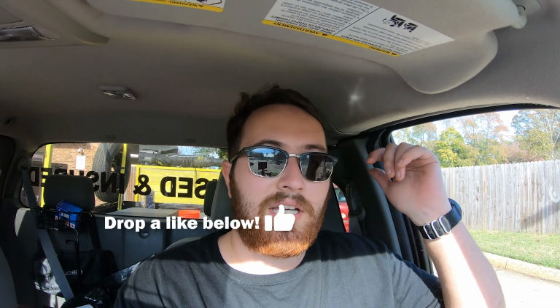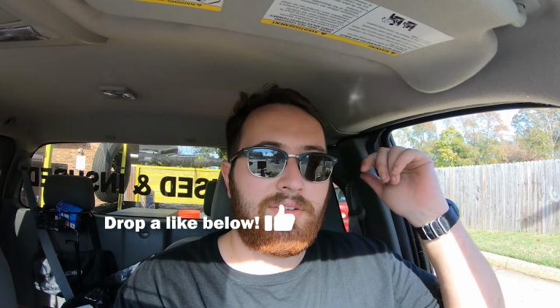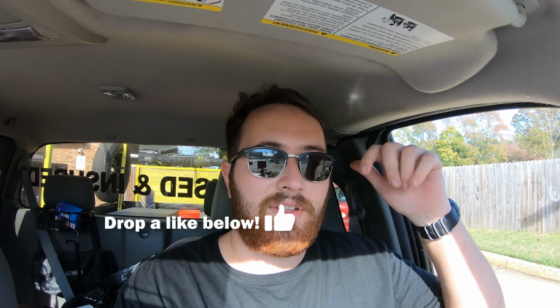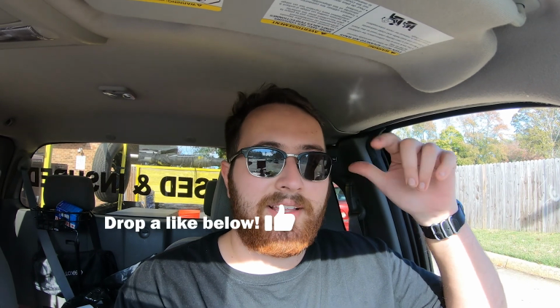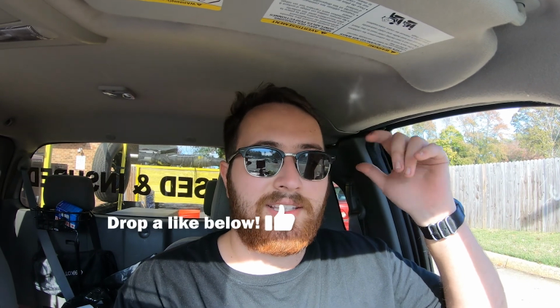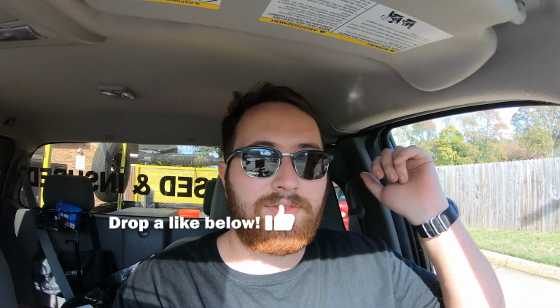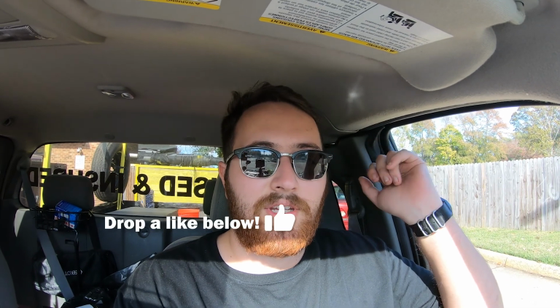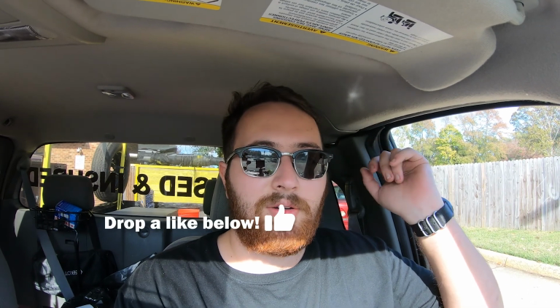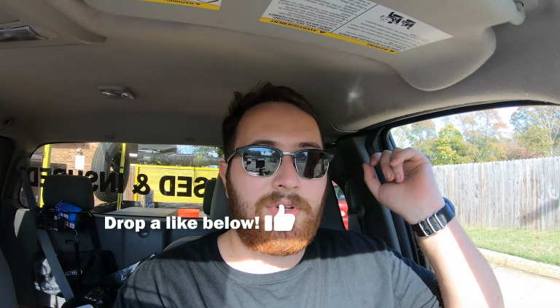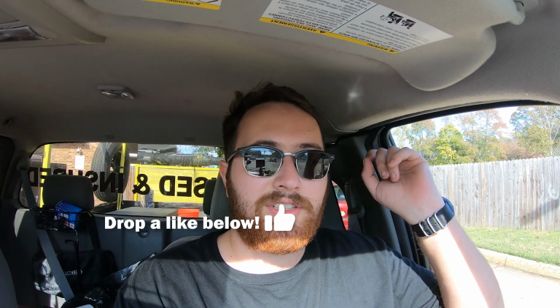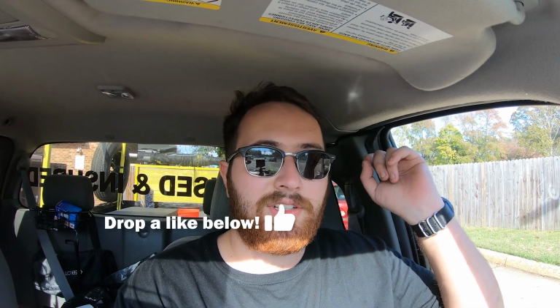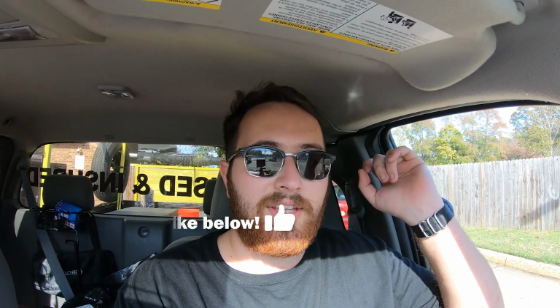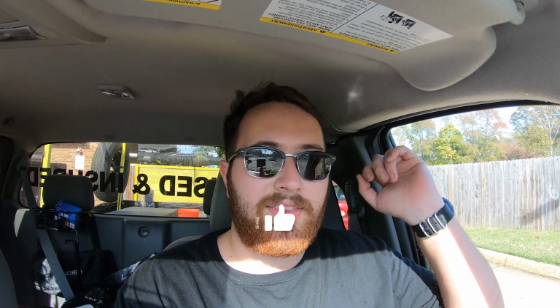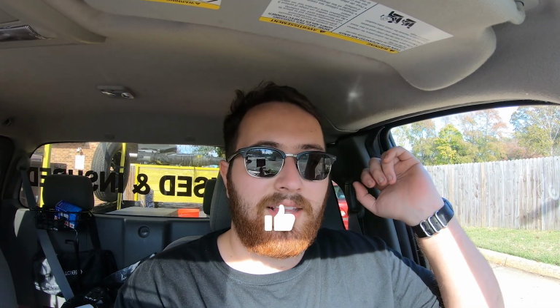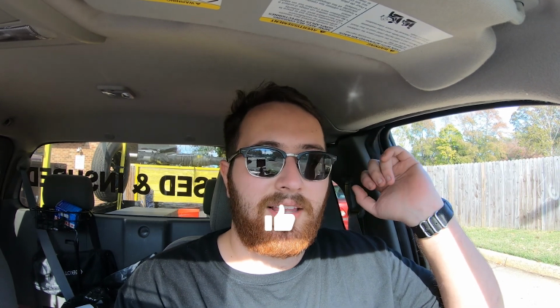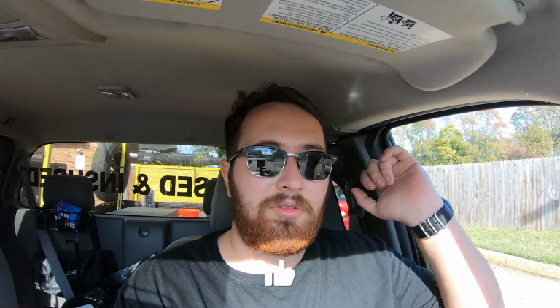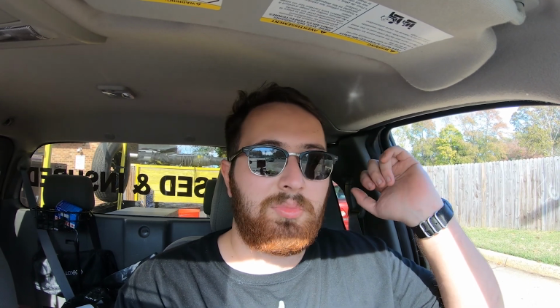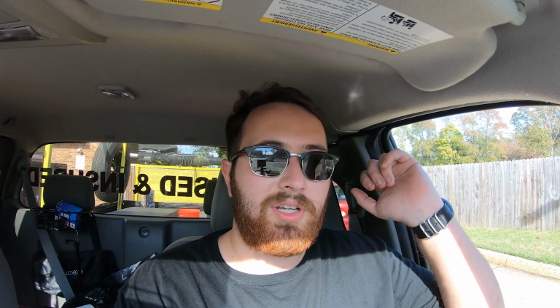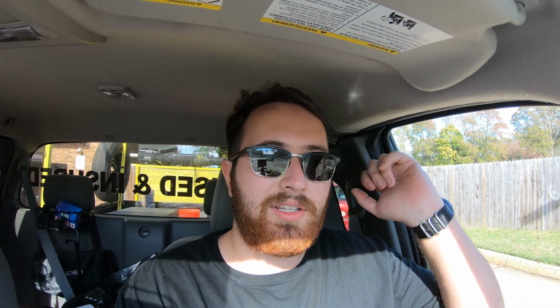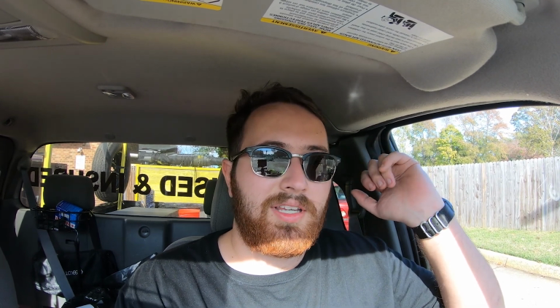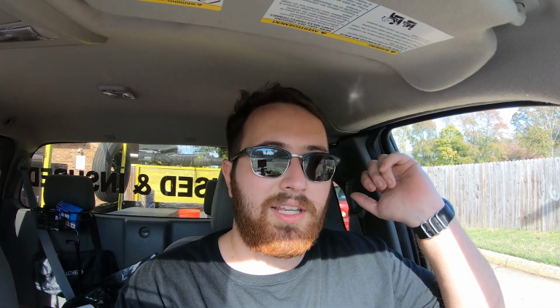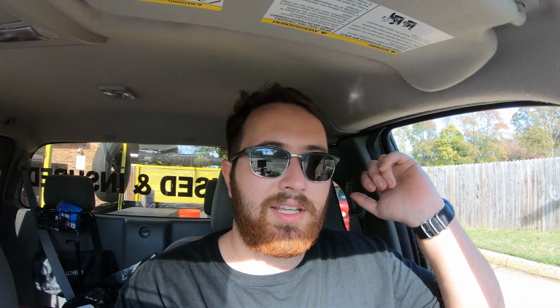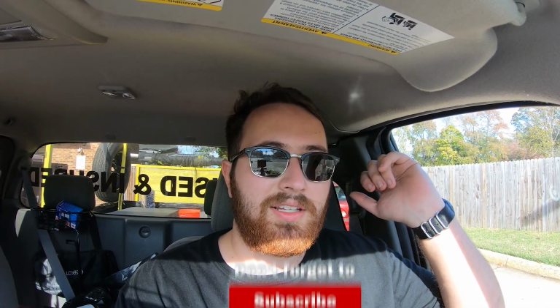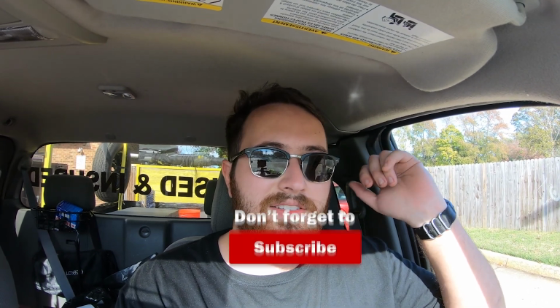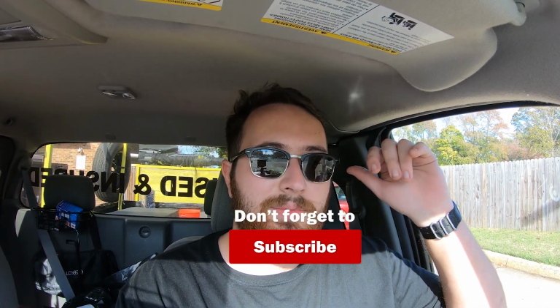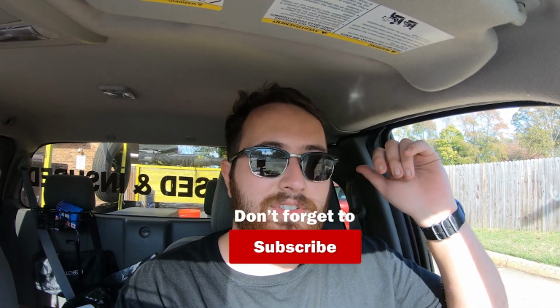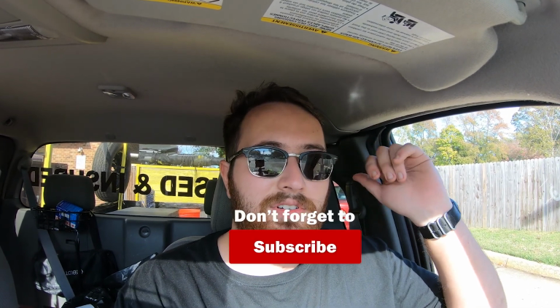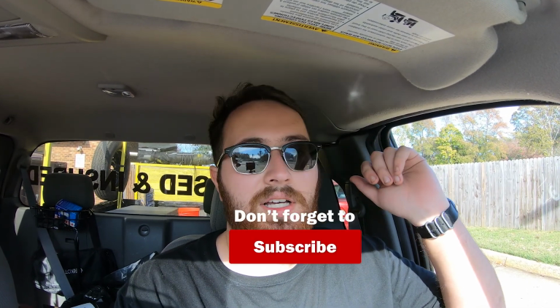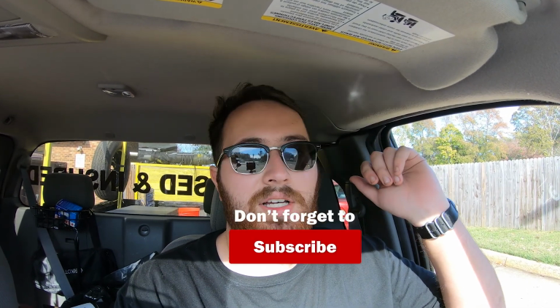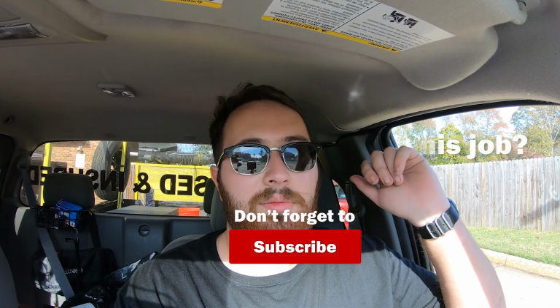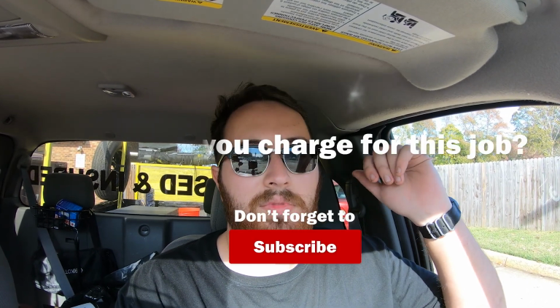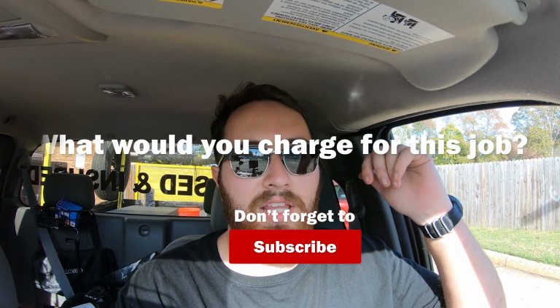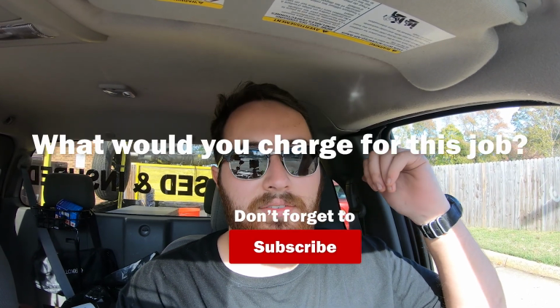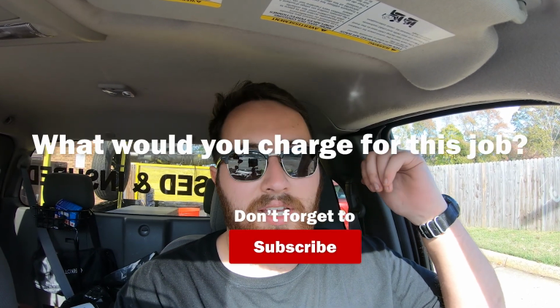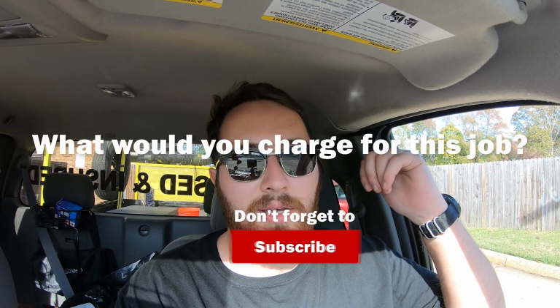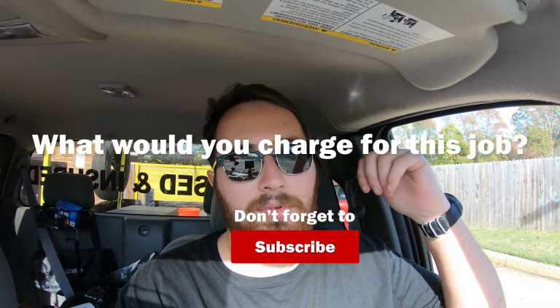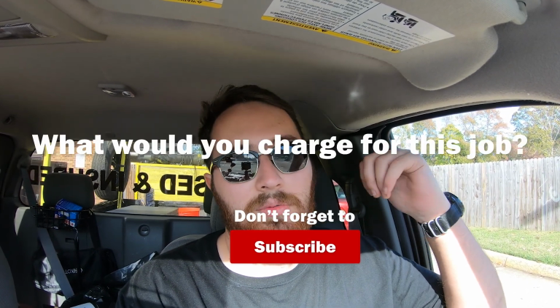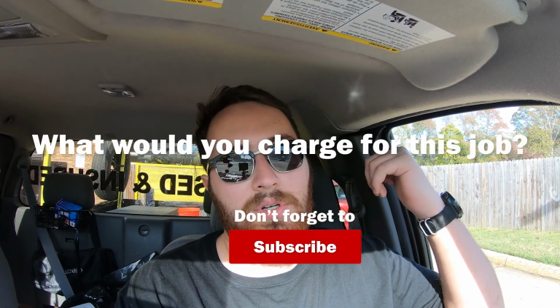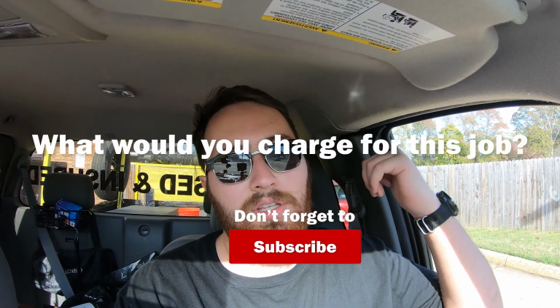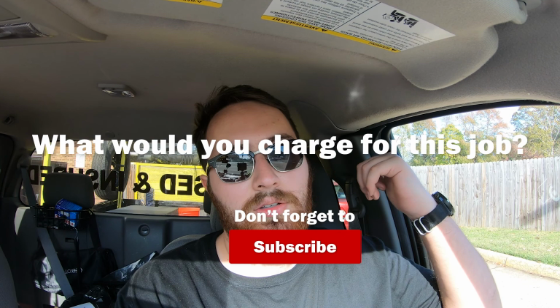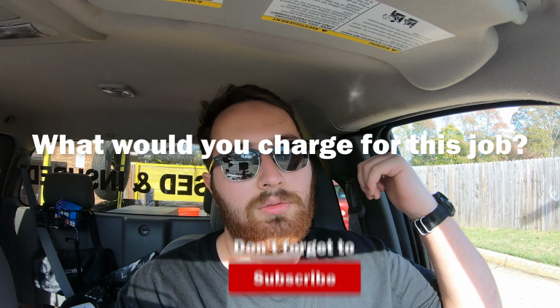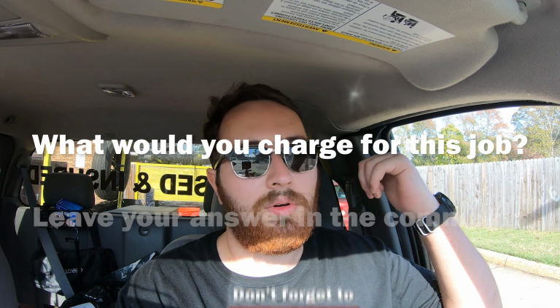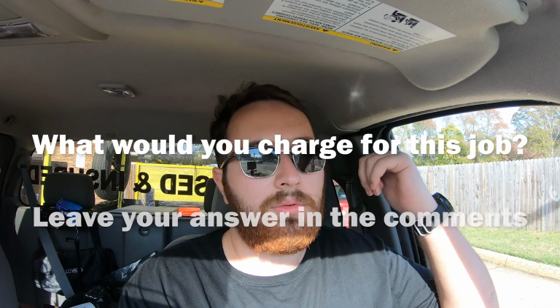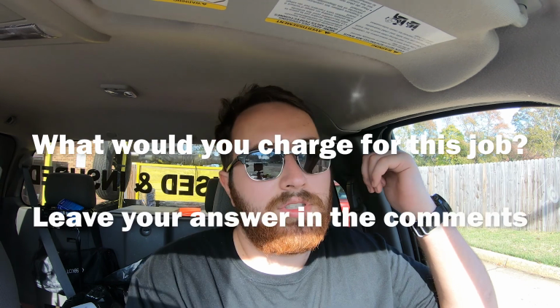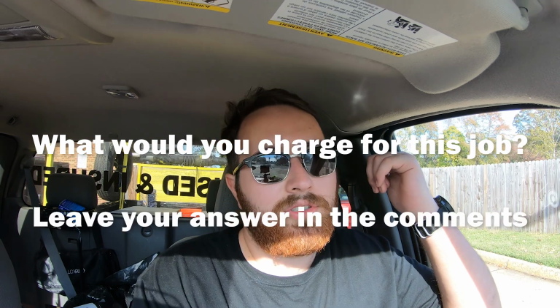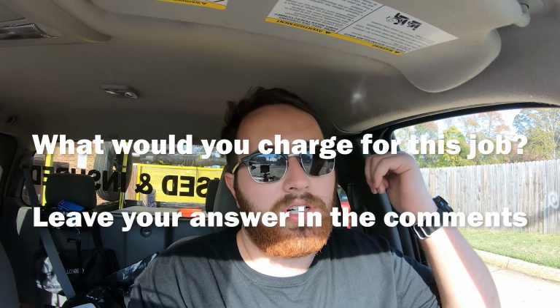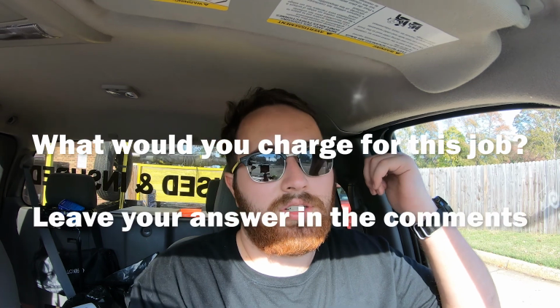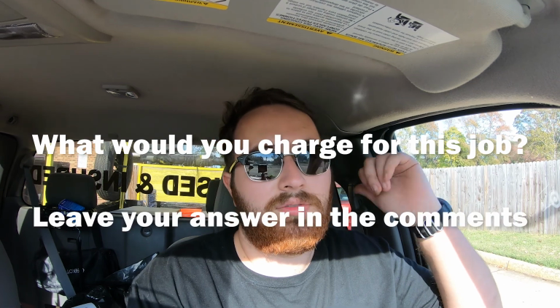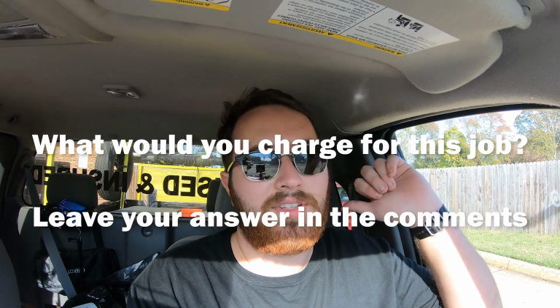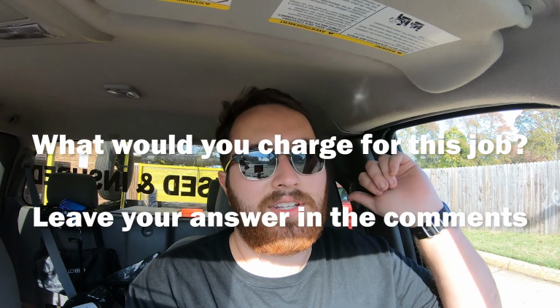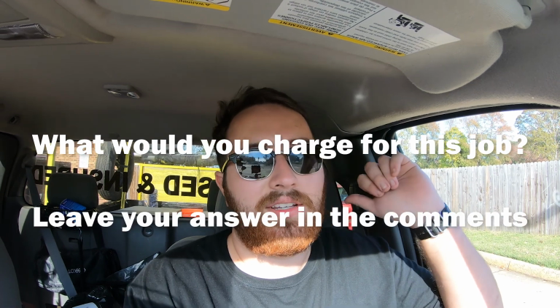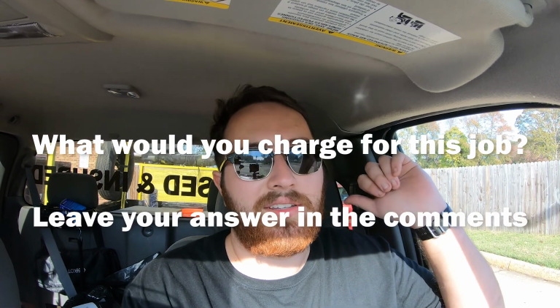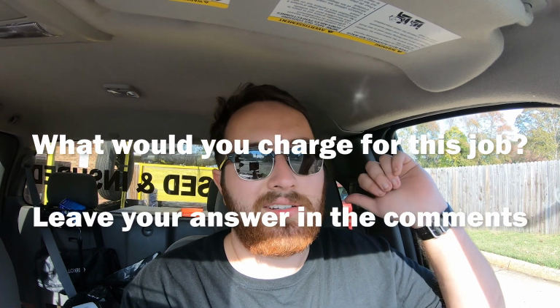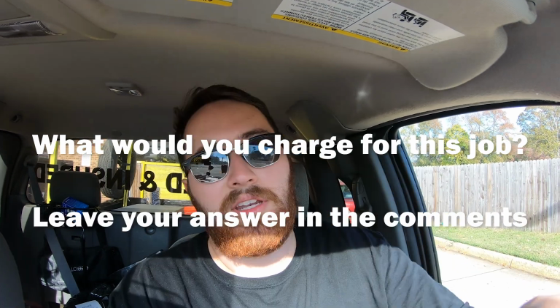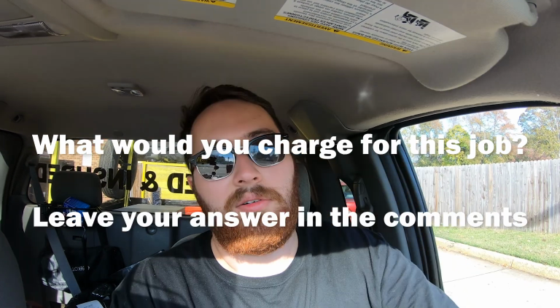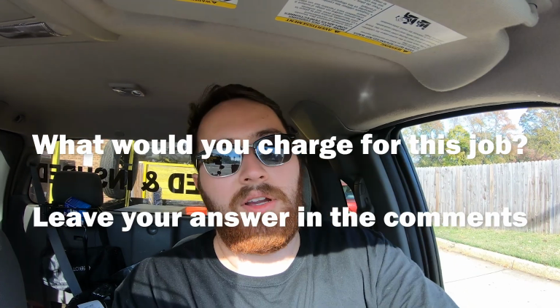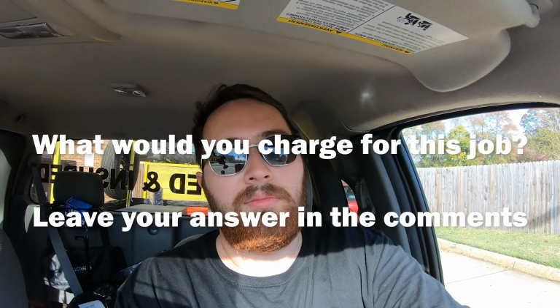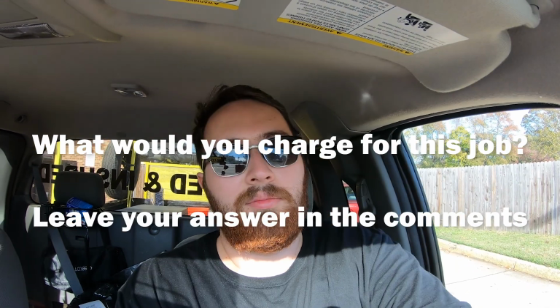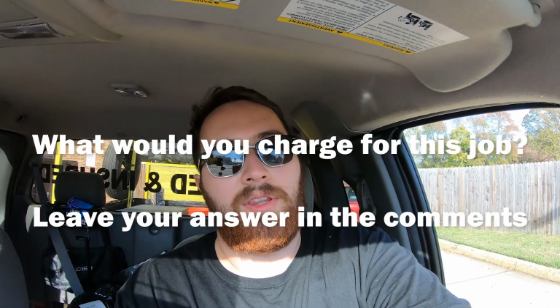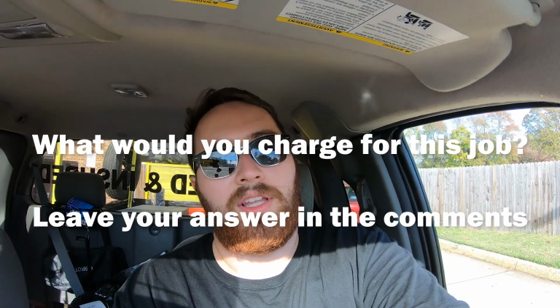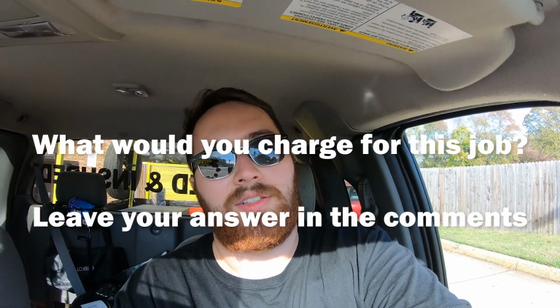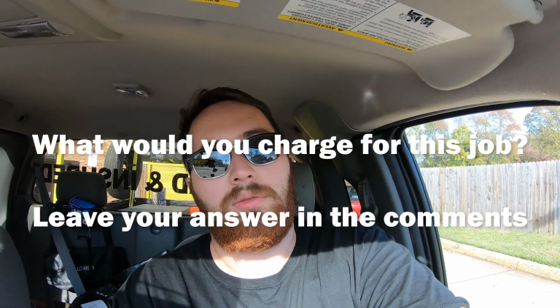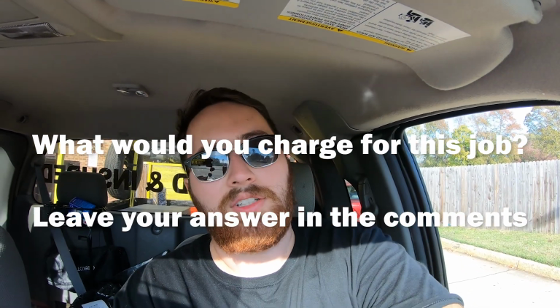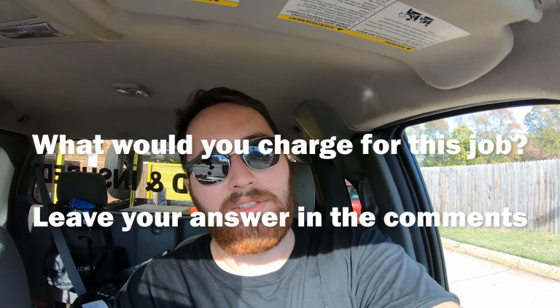If you like this video, make sure you hit that like button and subscribe. Leave a comment — what would you charge for this kind of thing? Anyway, thanks for watching.